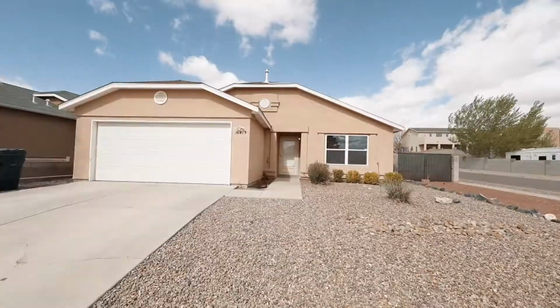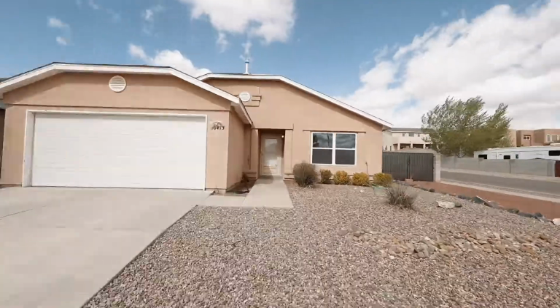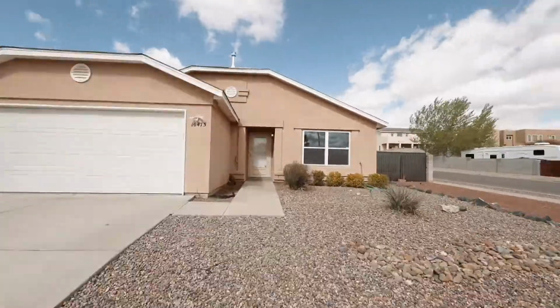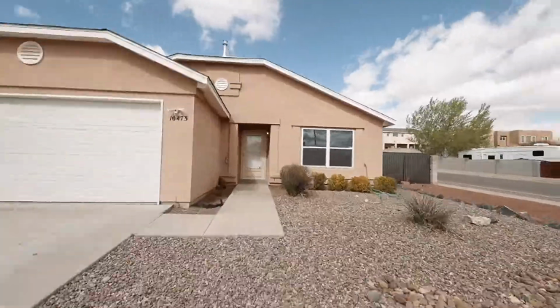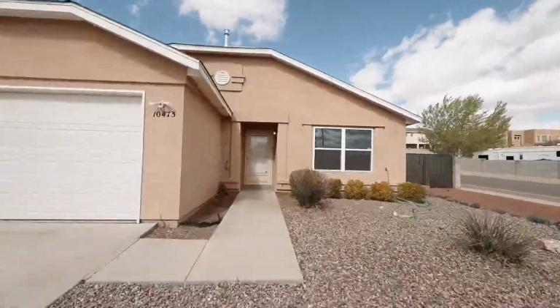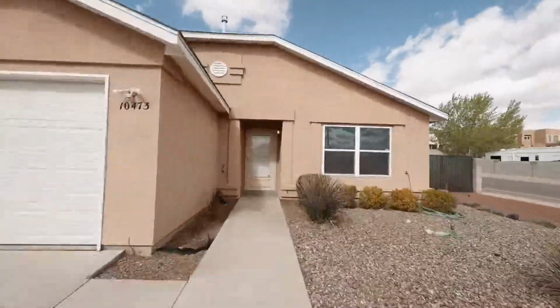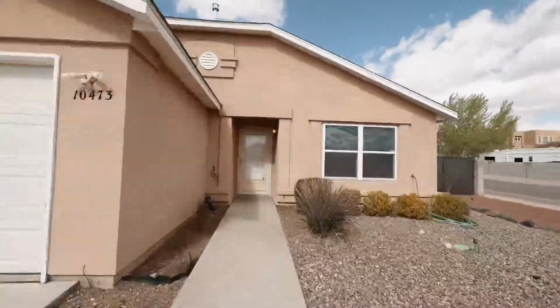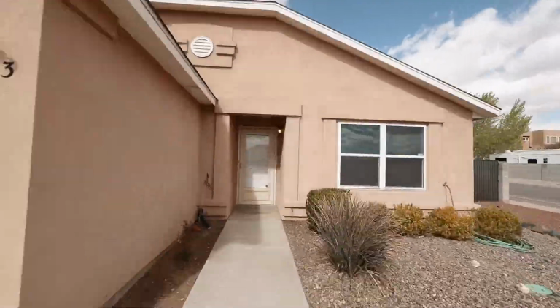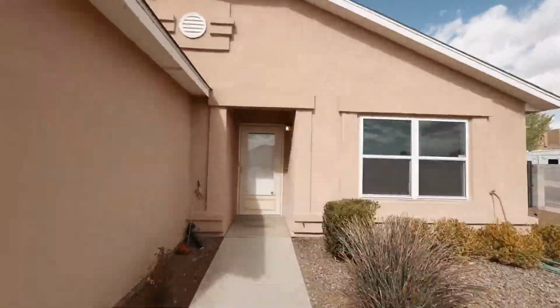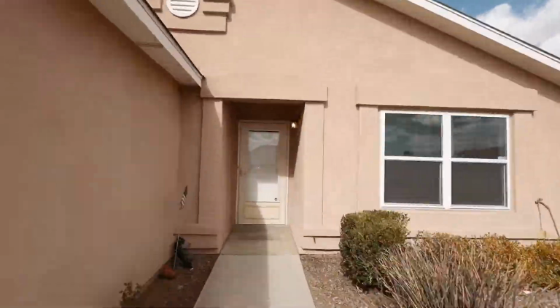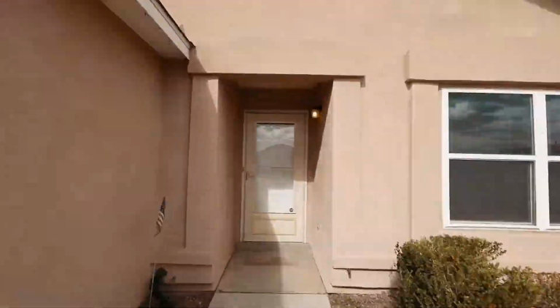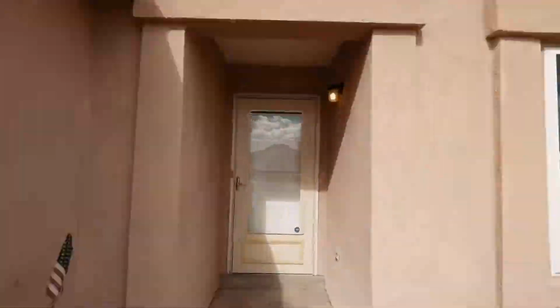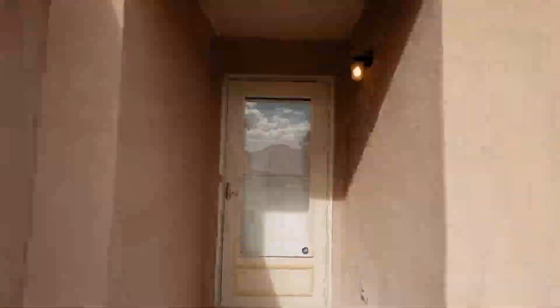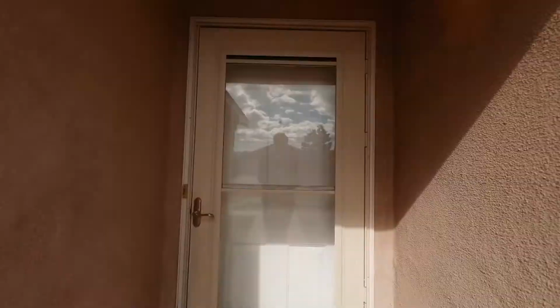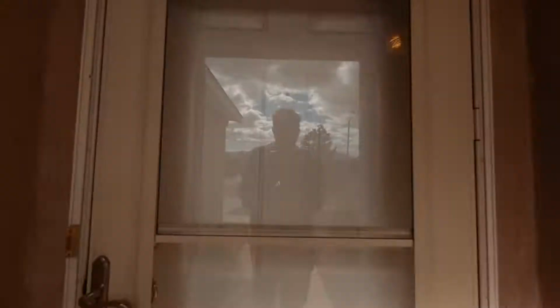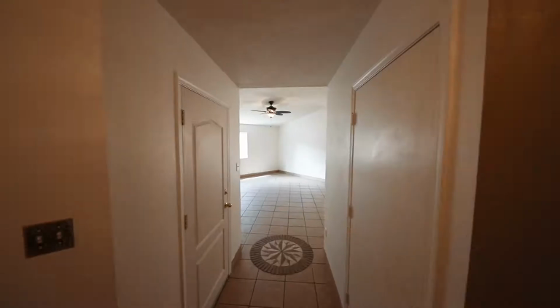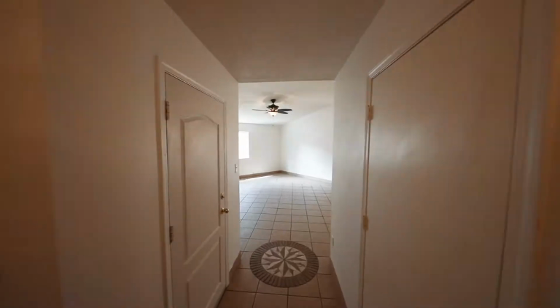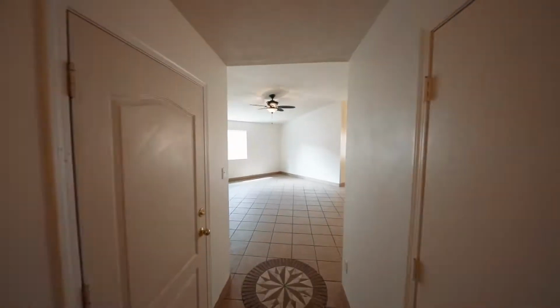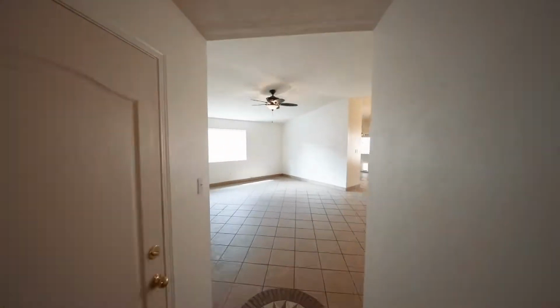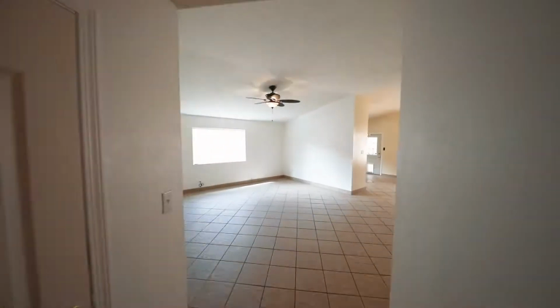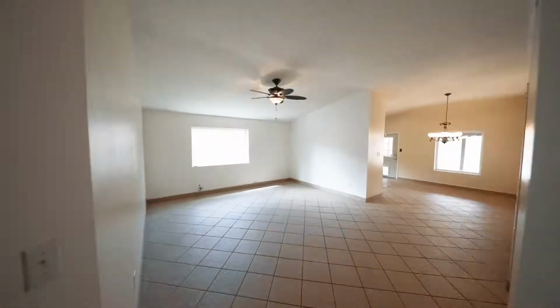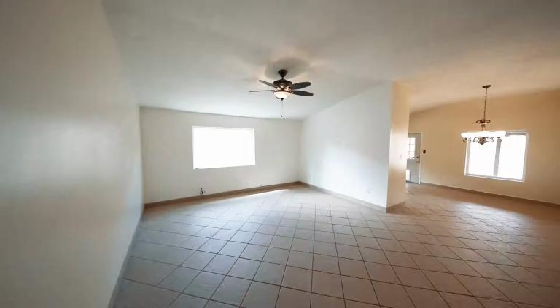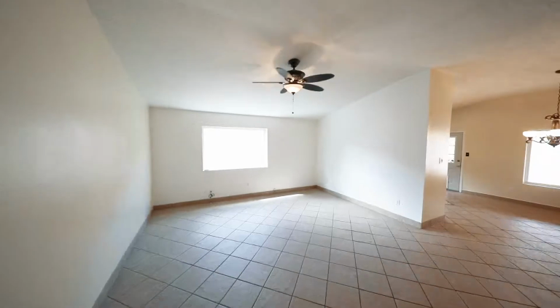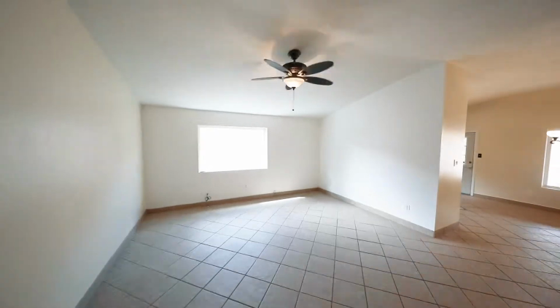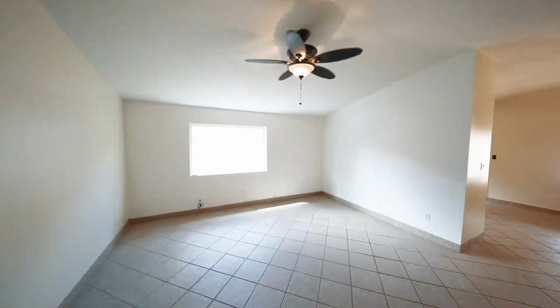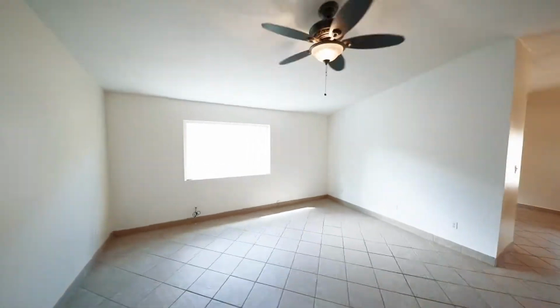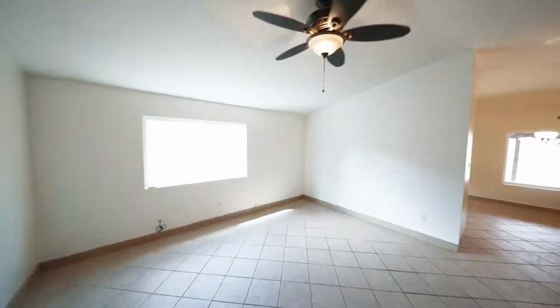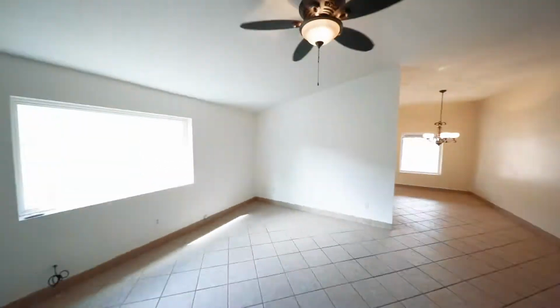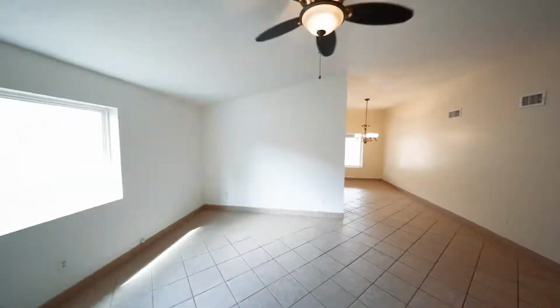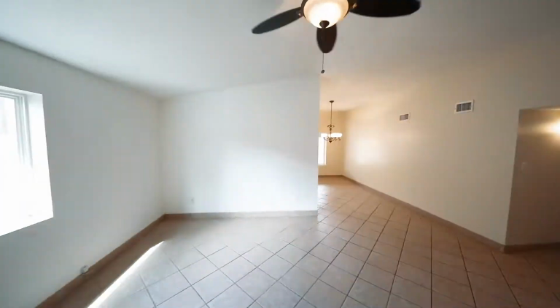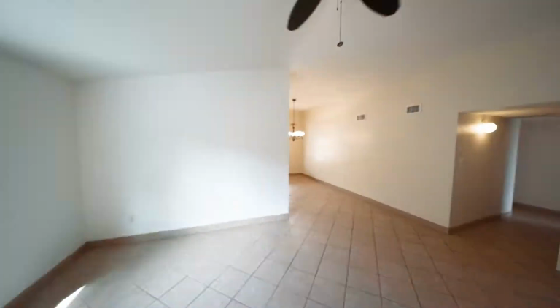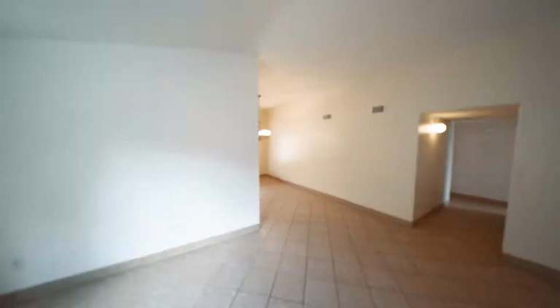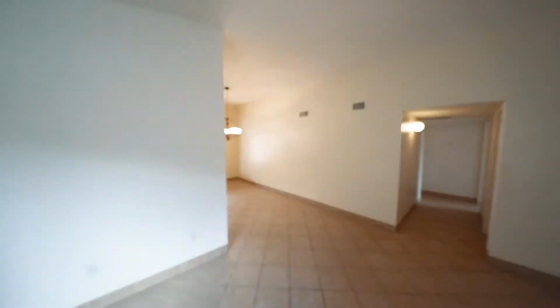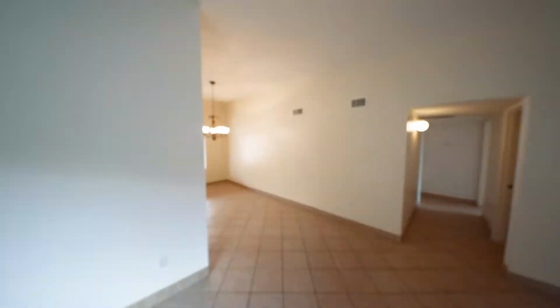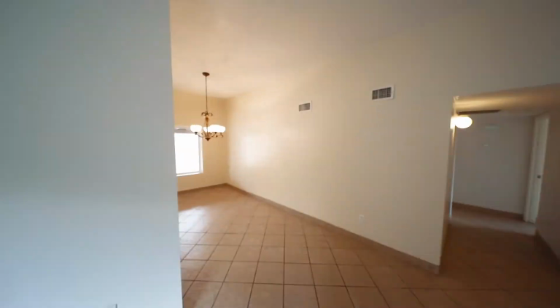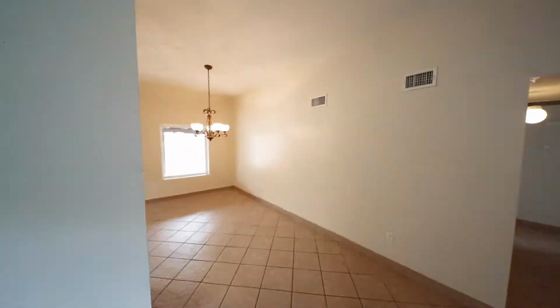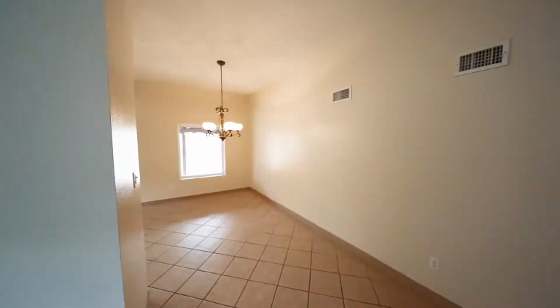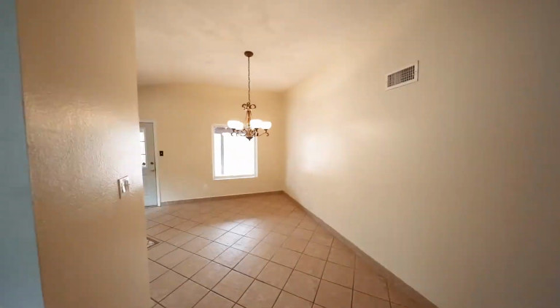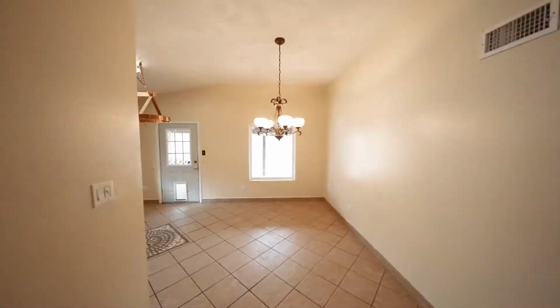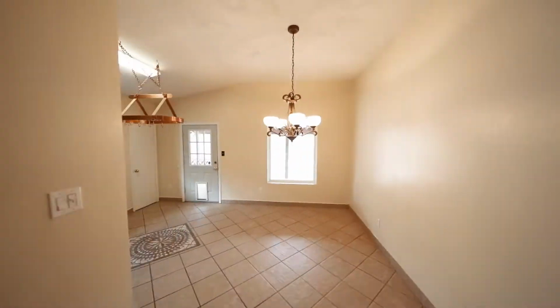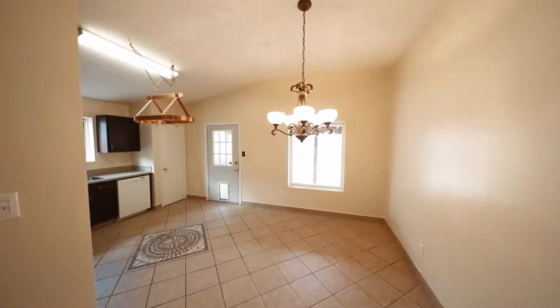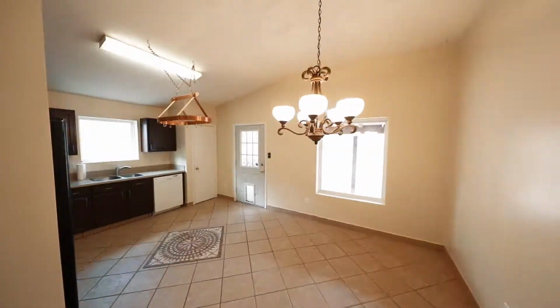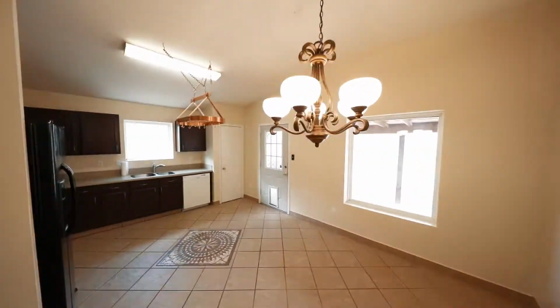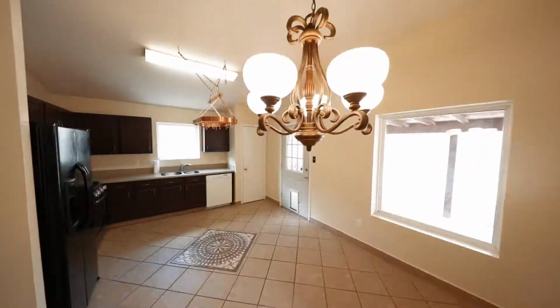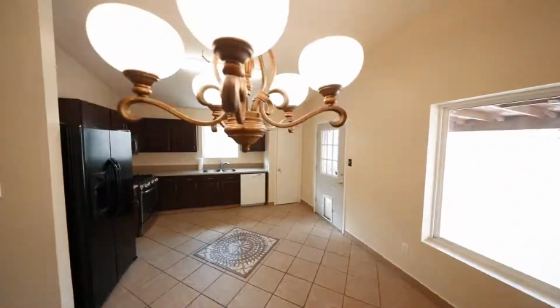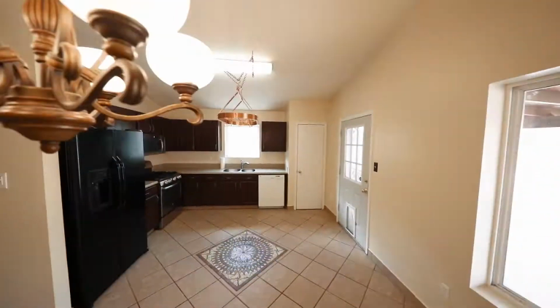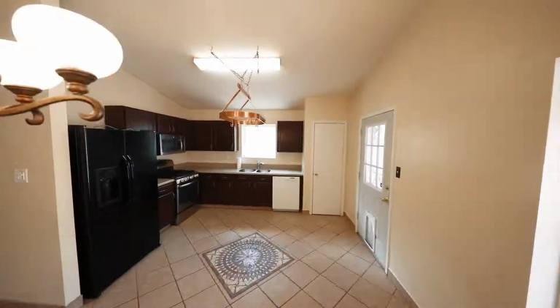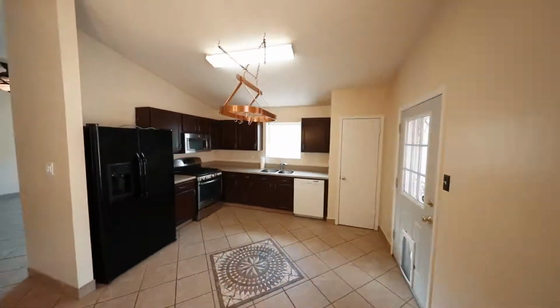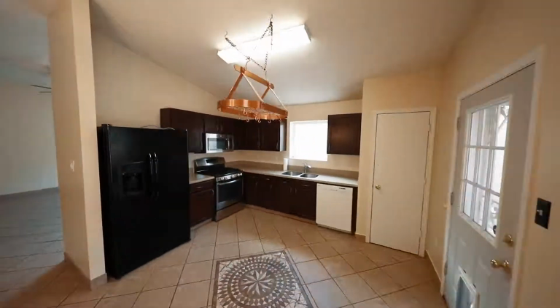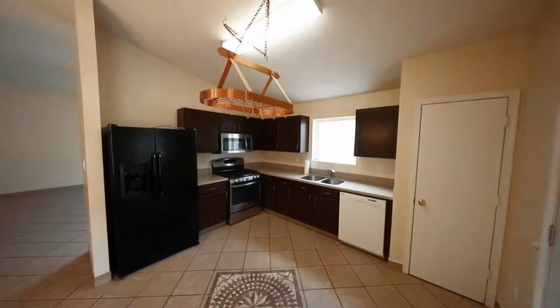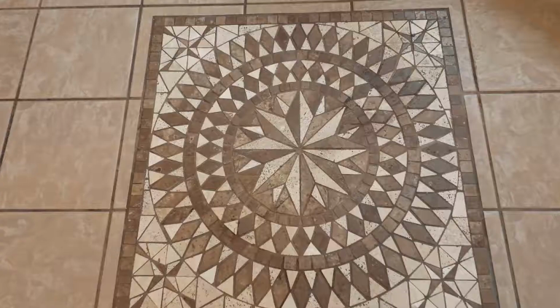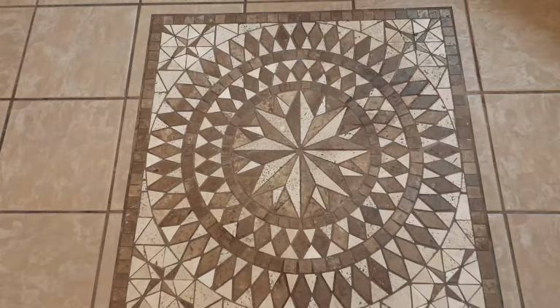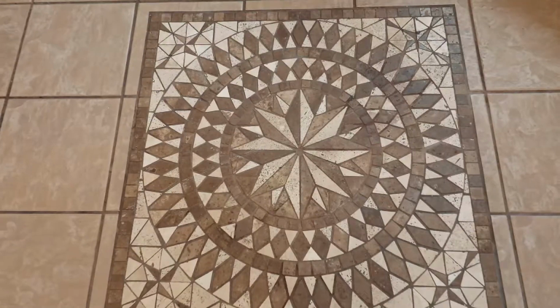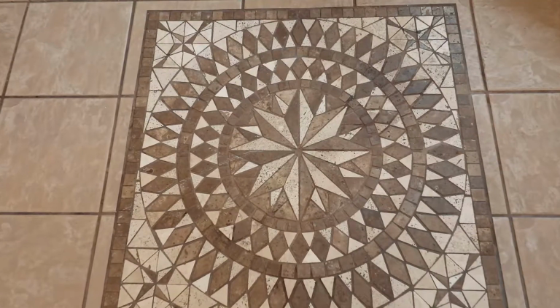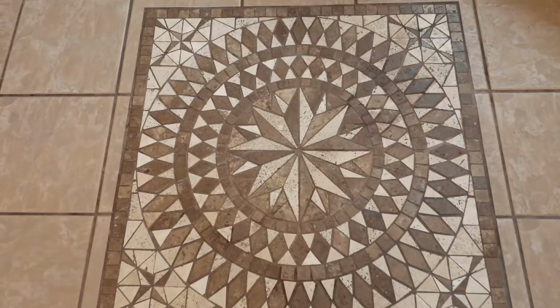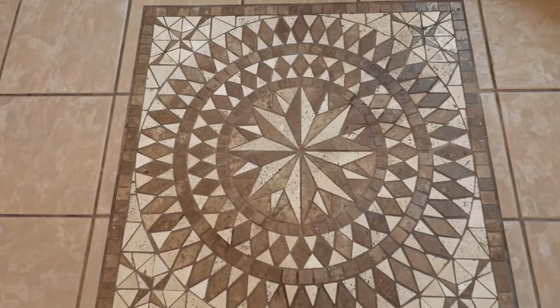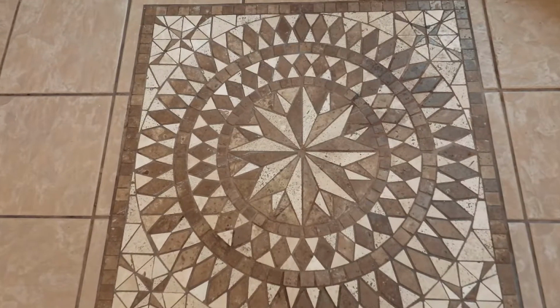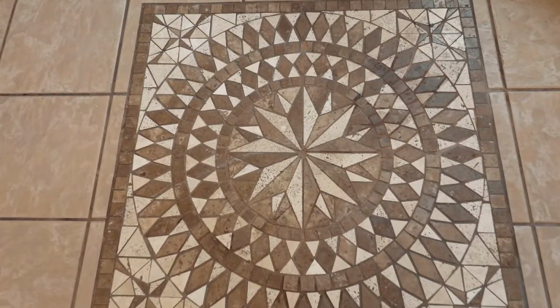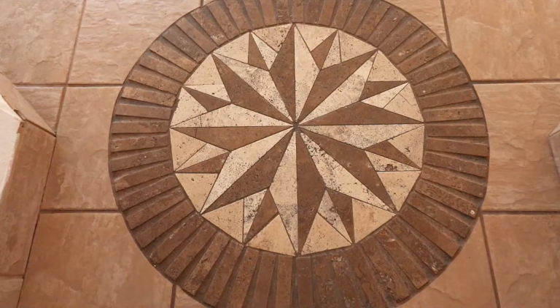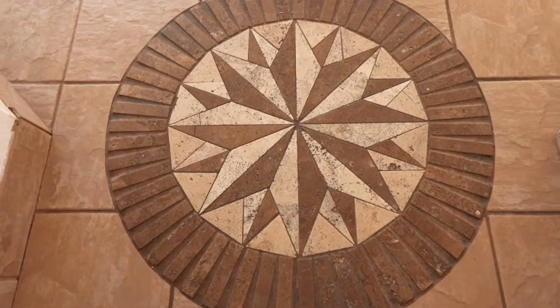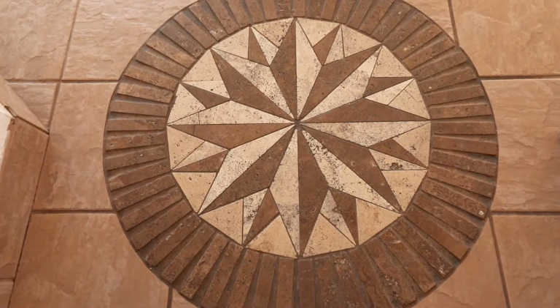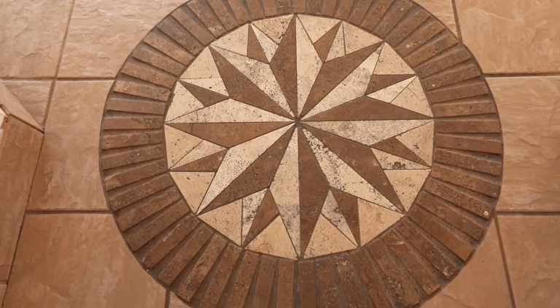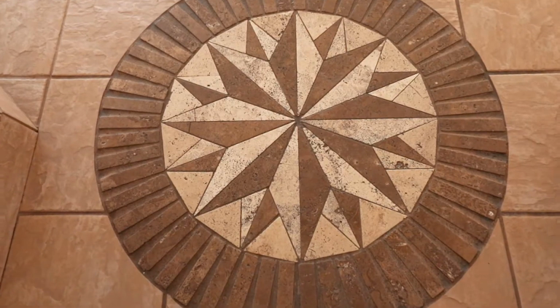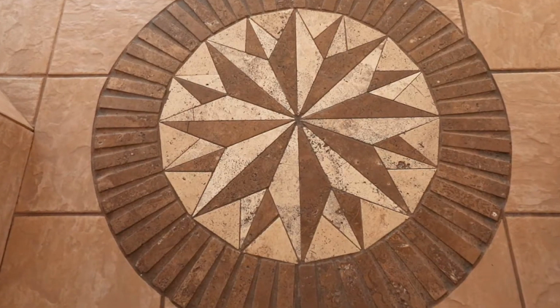Right as you come into the front door of the house, you're going to notice the diagonal floor plans, tile design throughout the entire home, as well as custom inlays throughout.